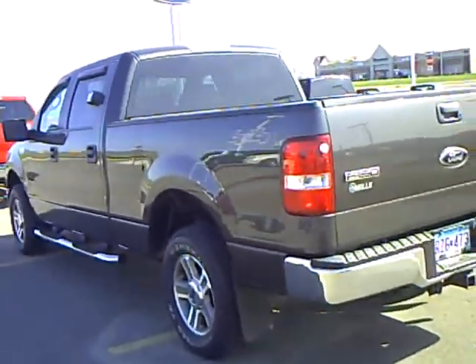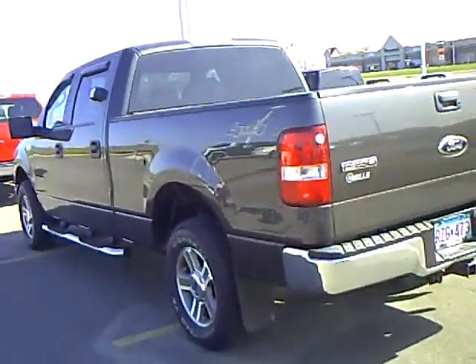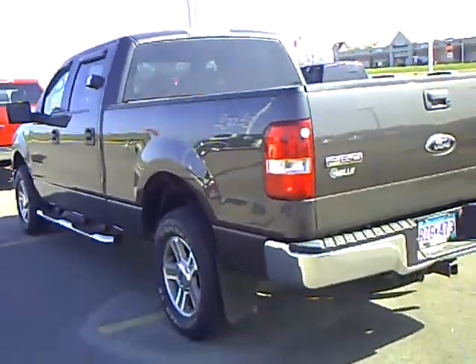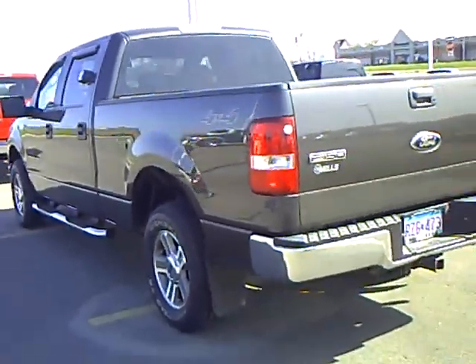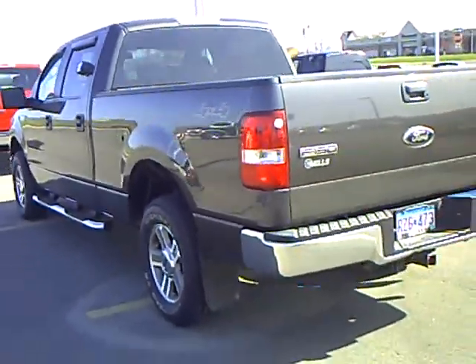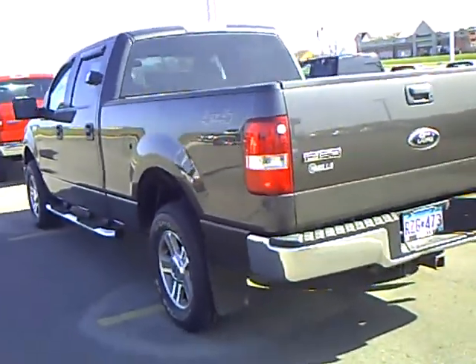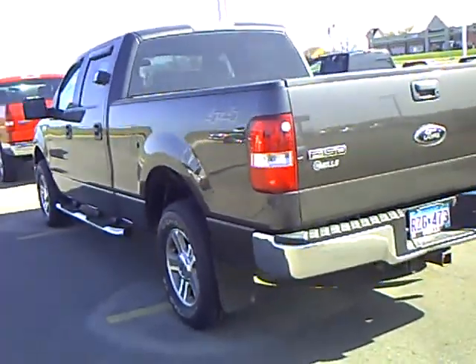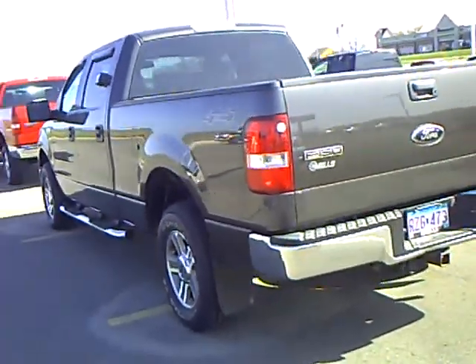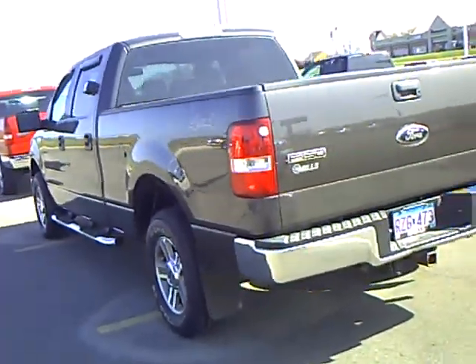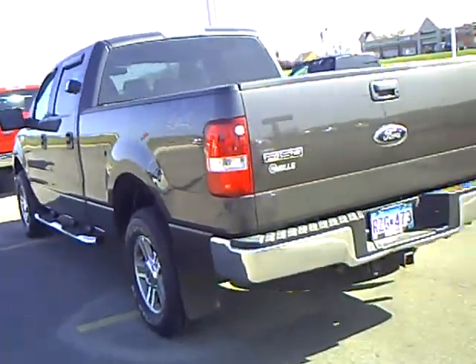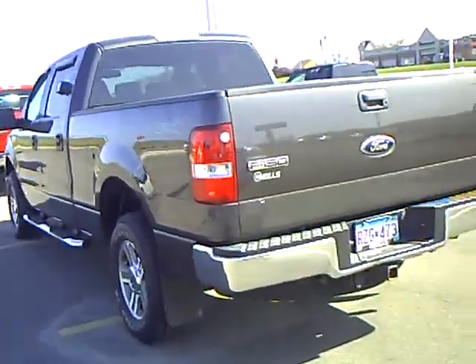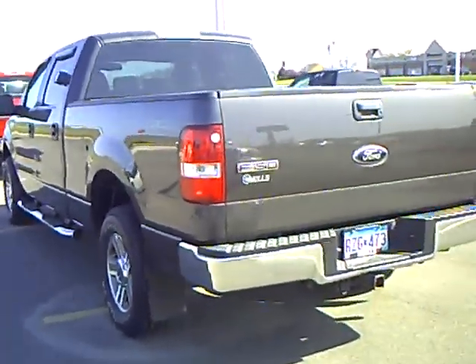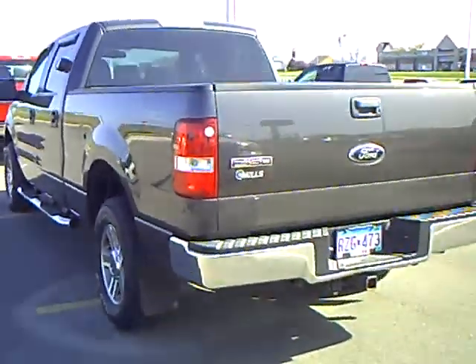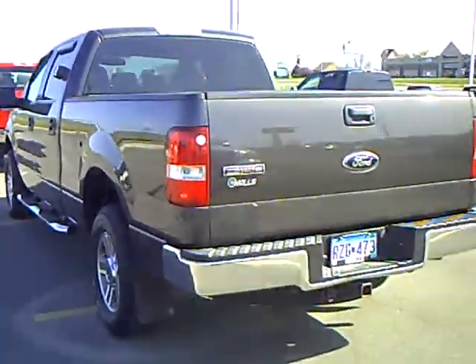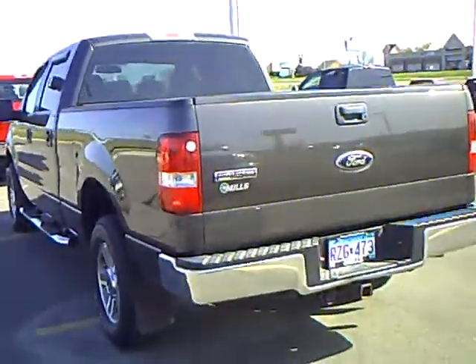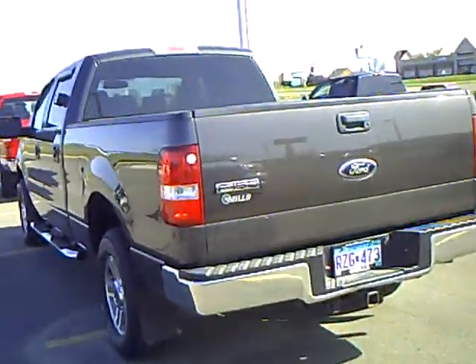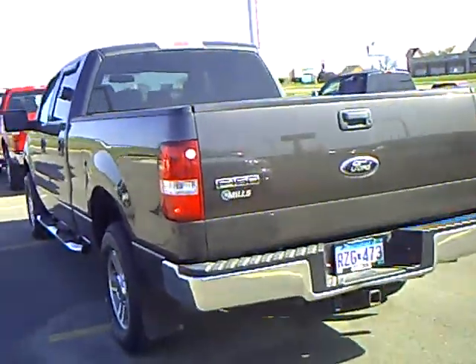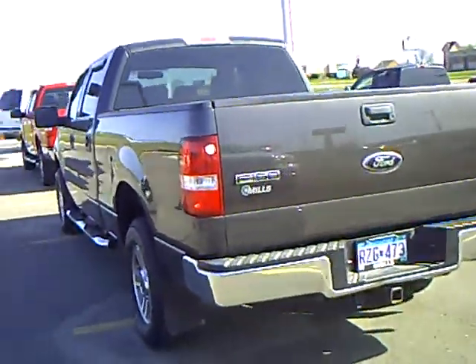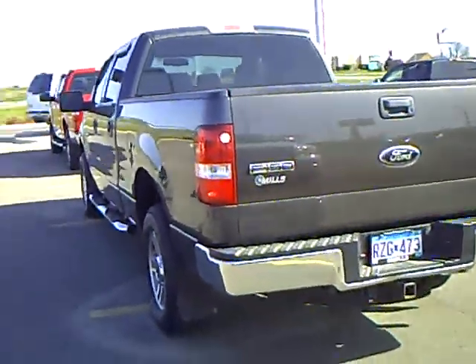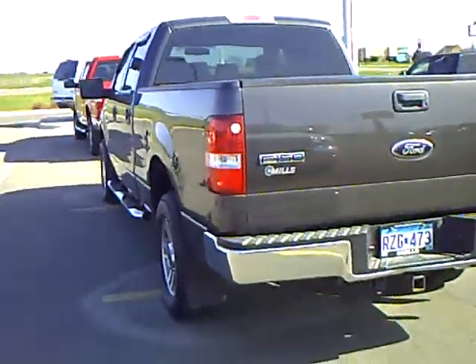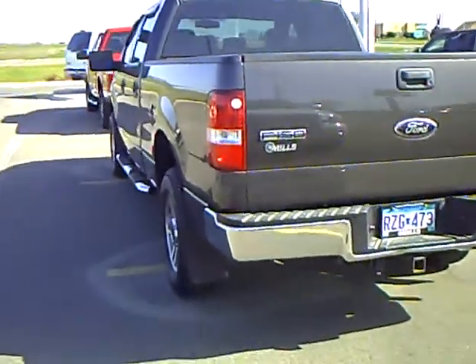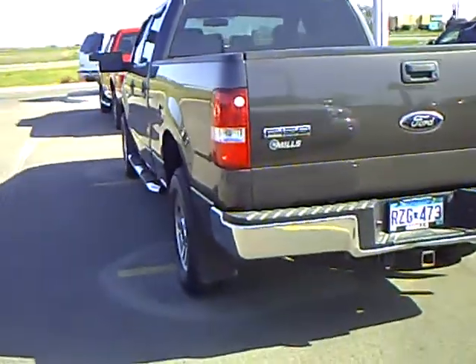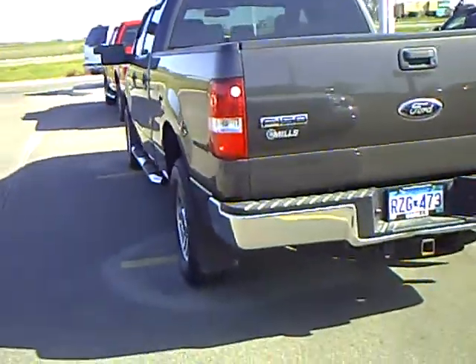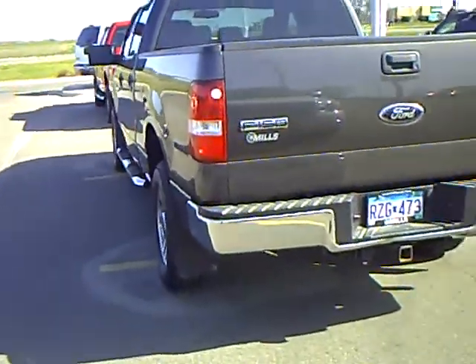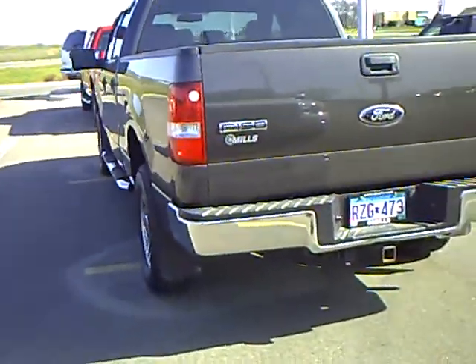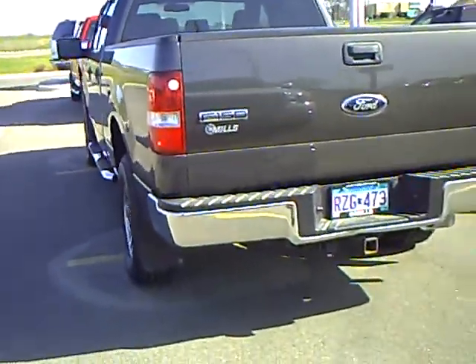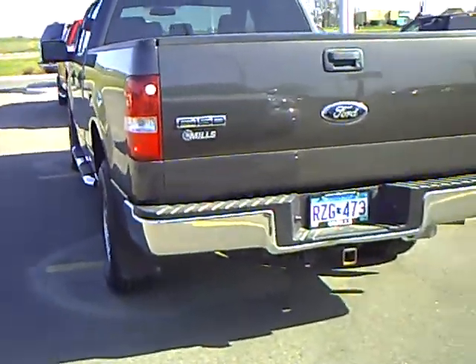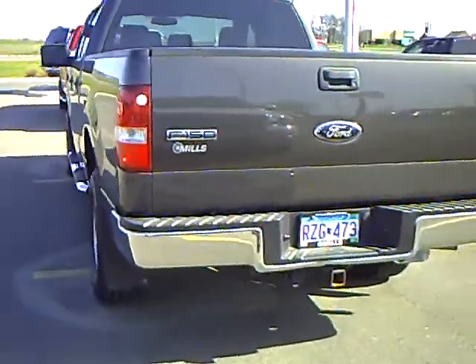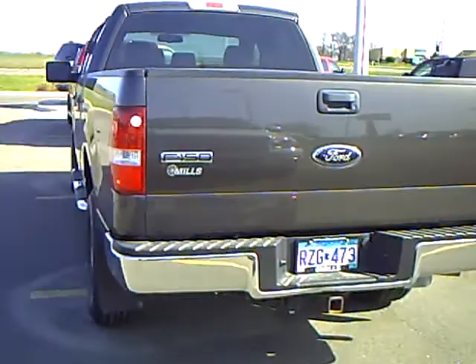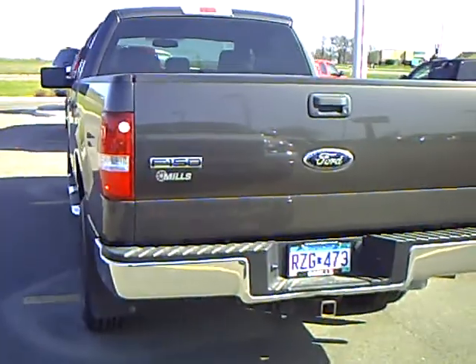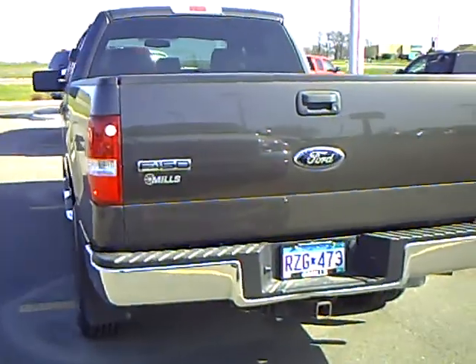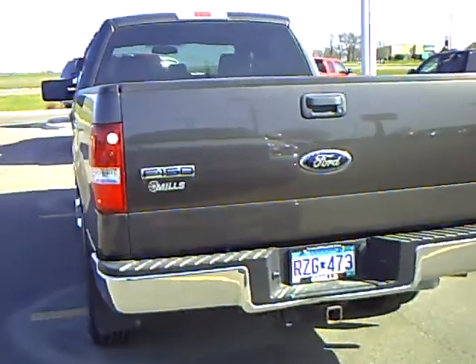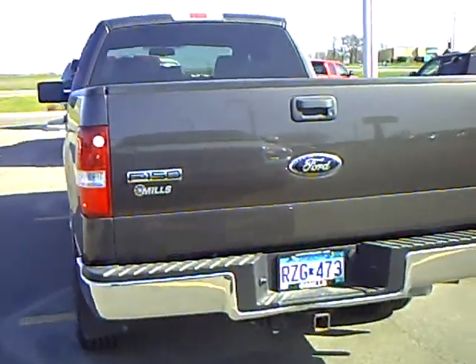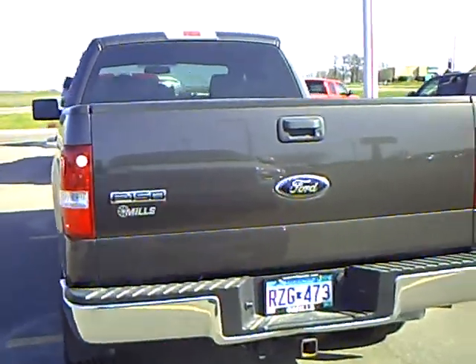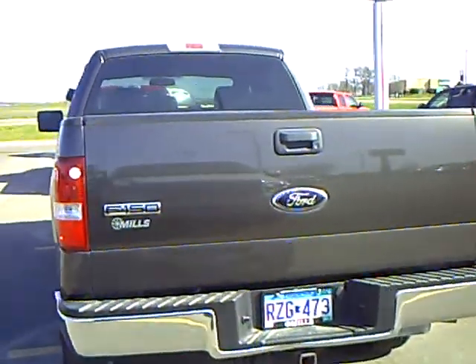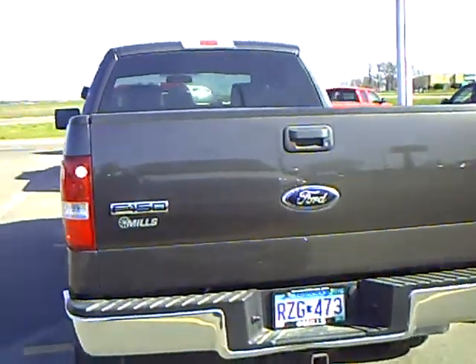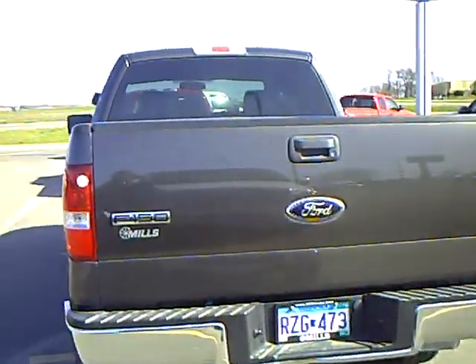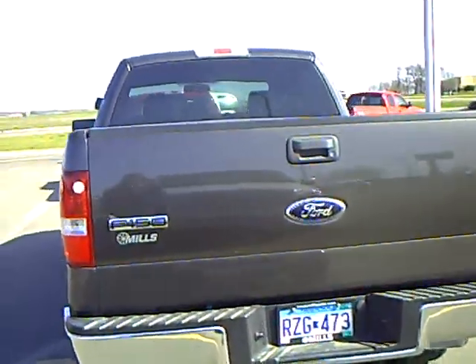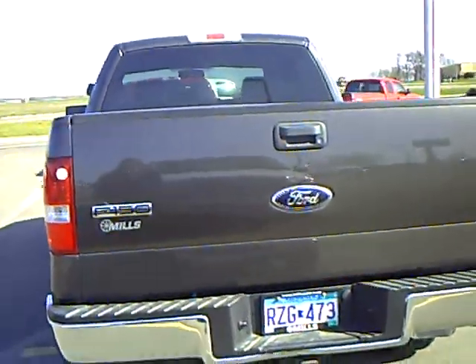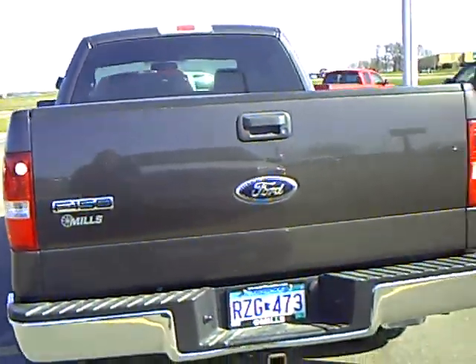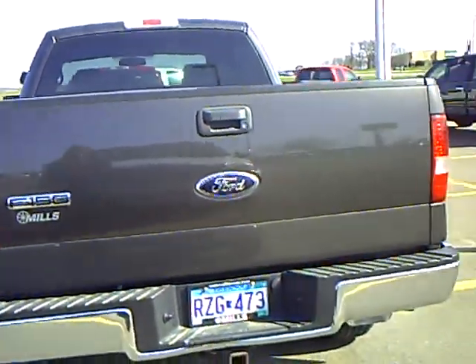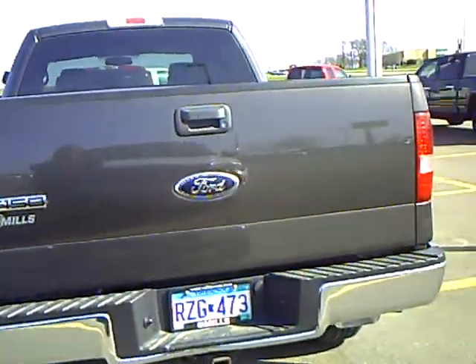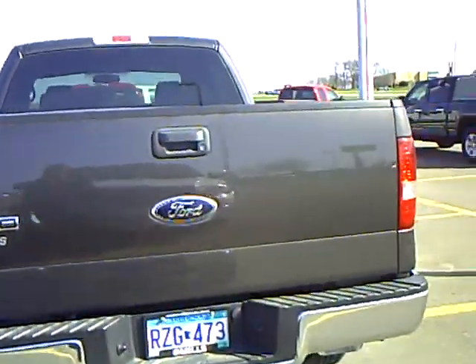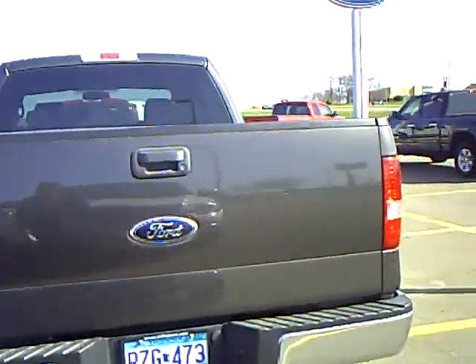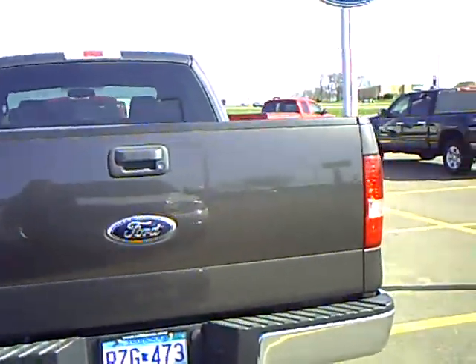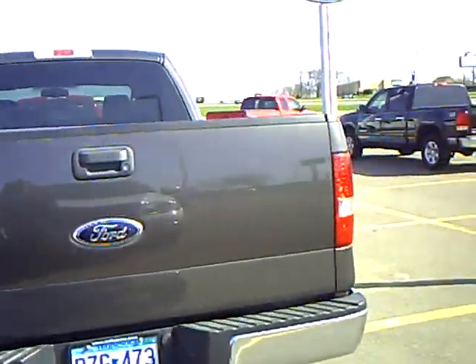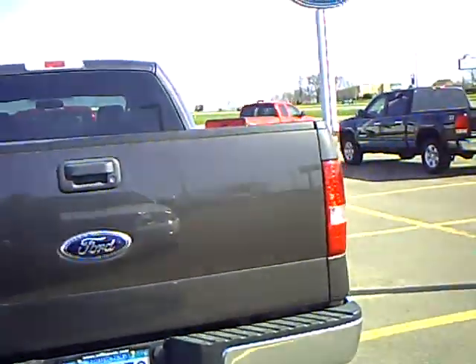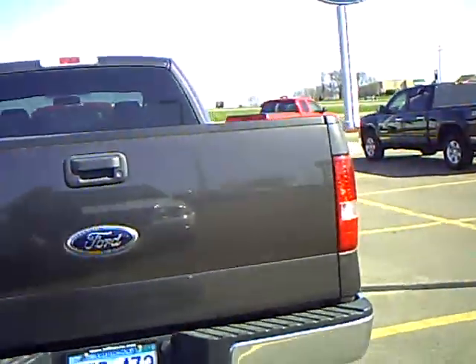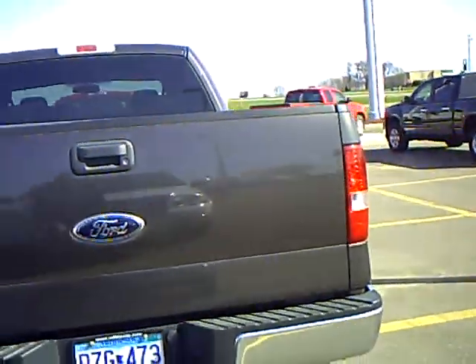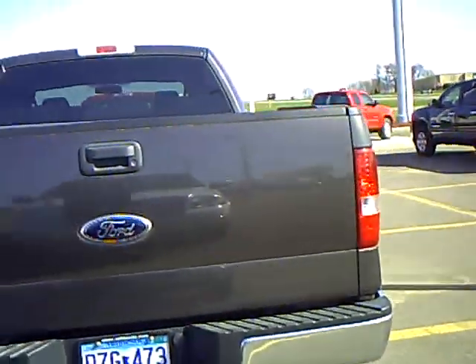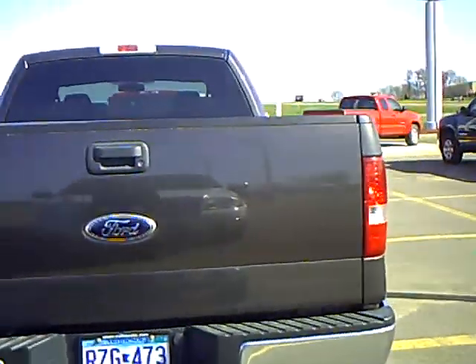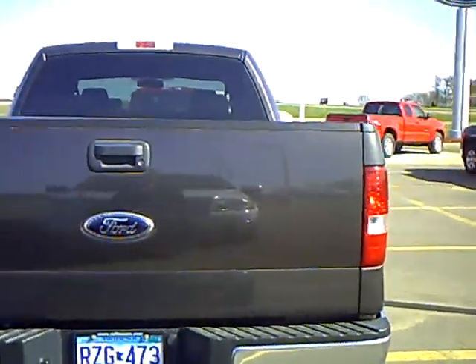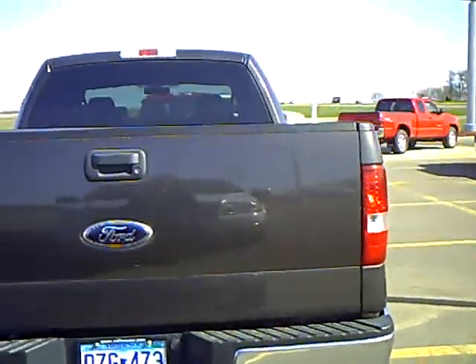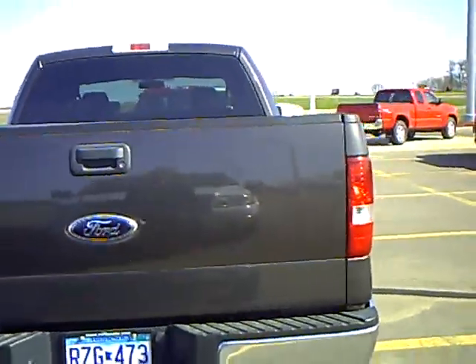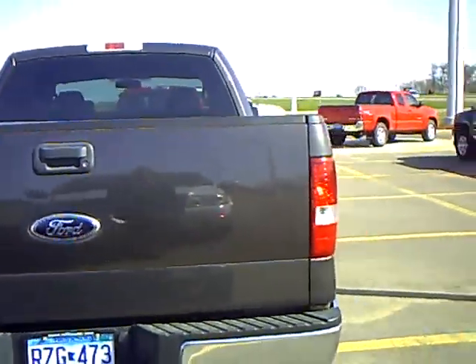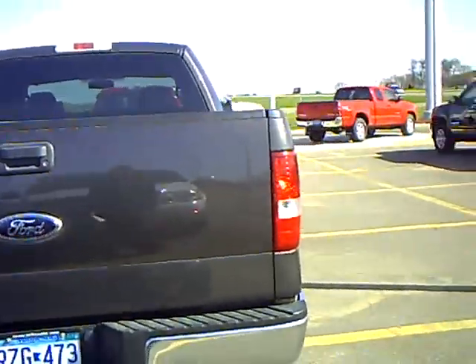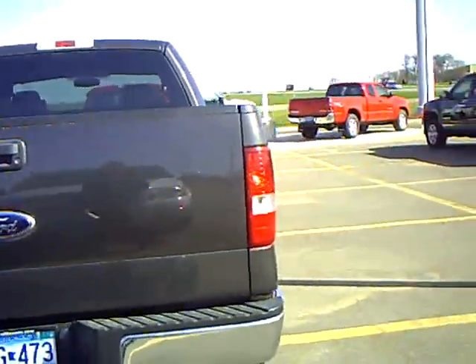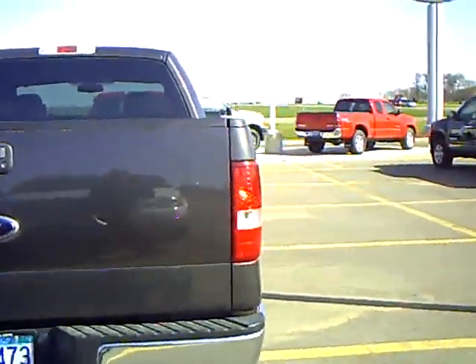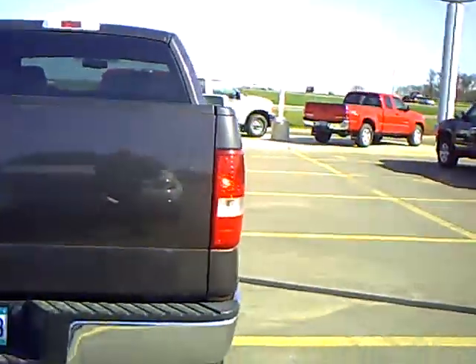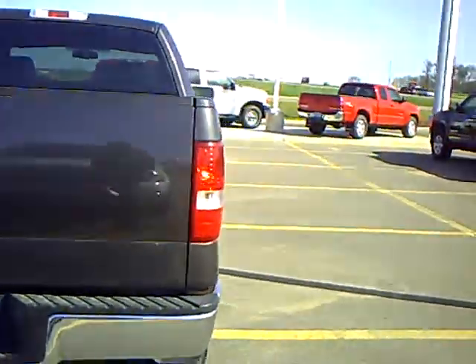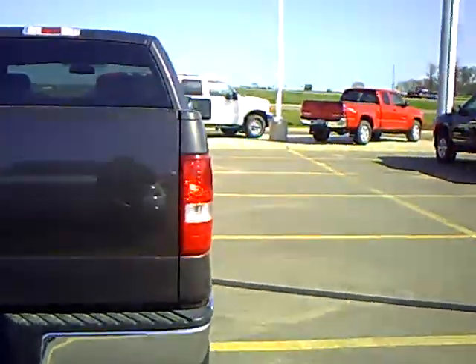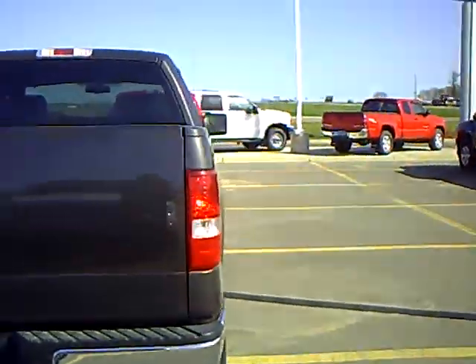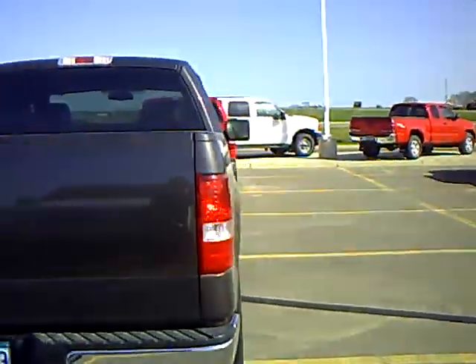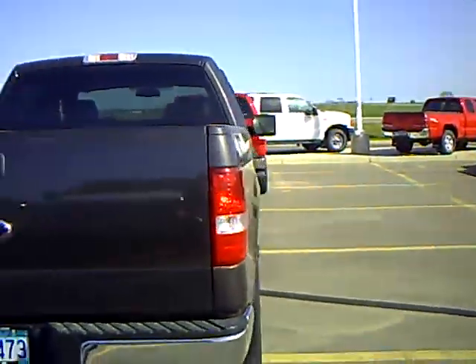Our sales managers do spend a lot of time checking the market to make sure our prices give you the most value for your money.